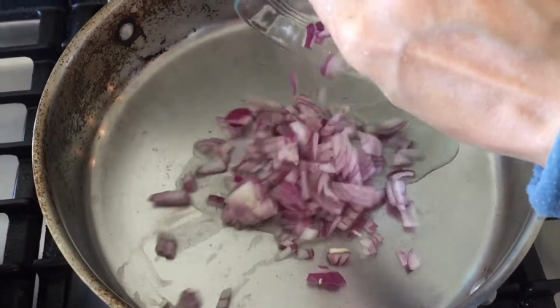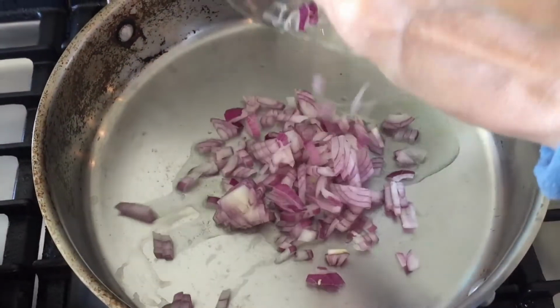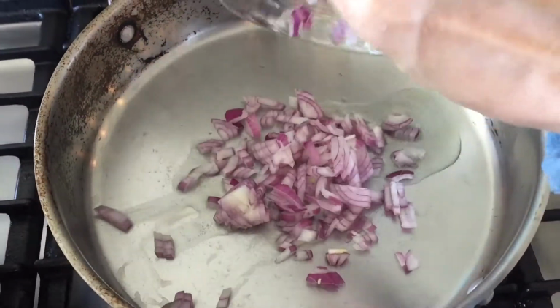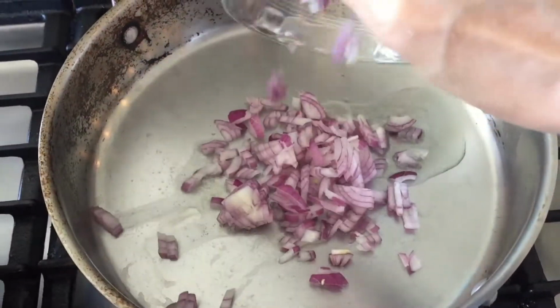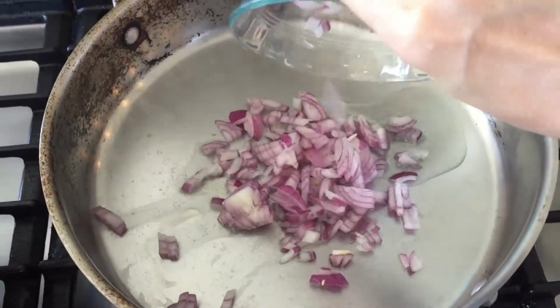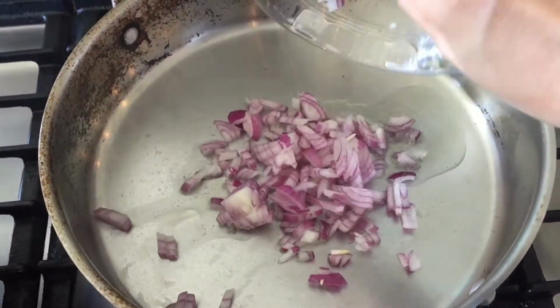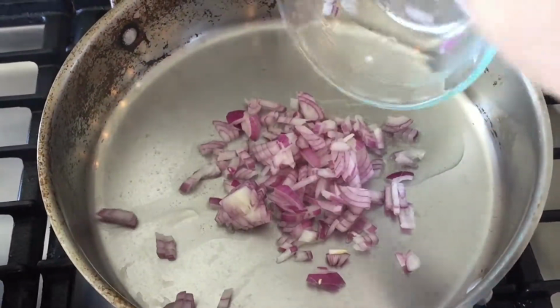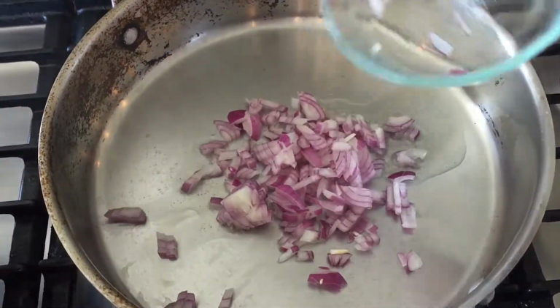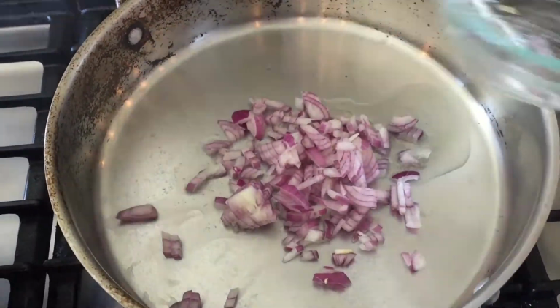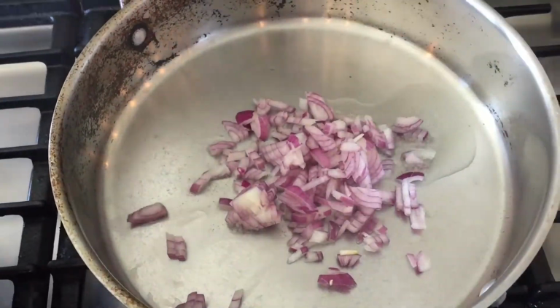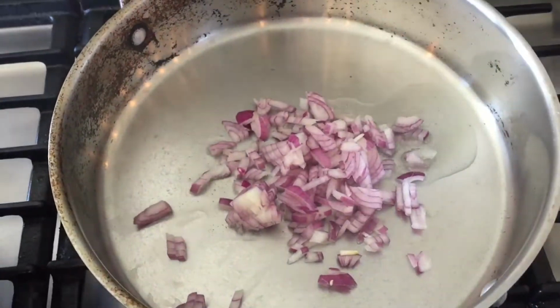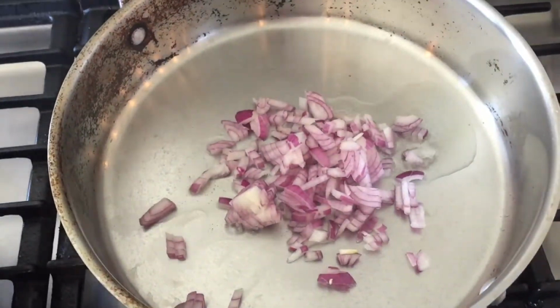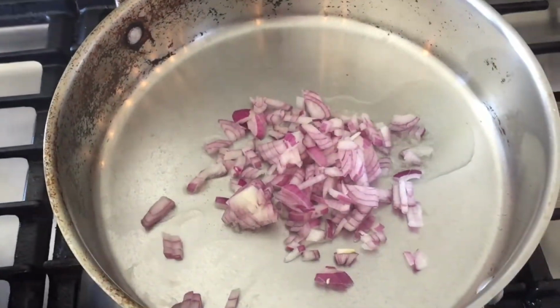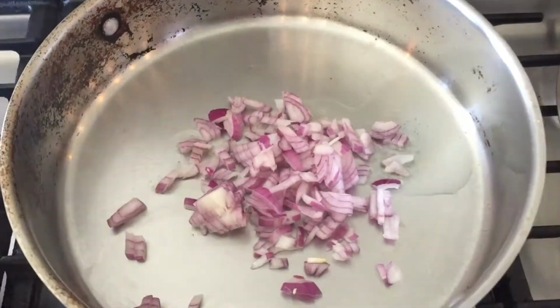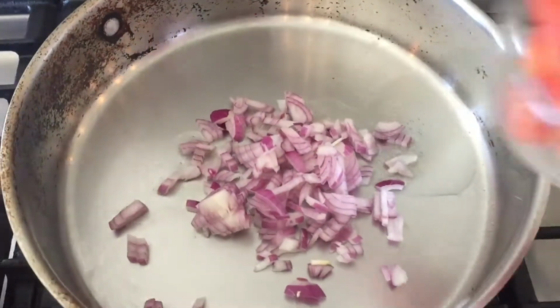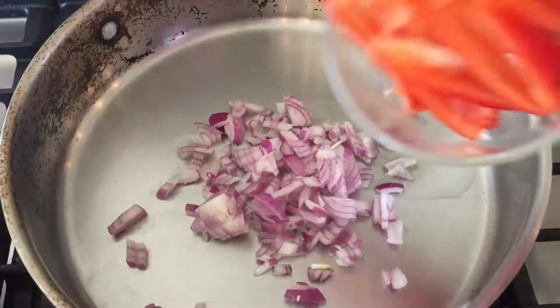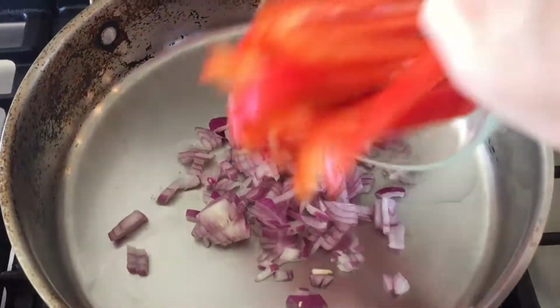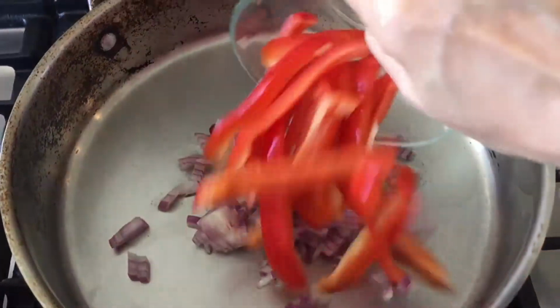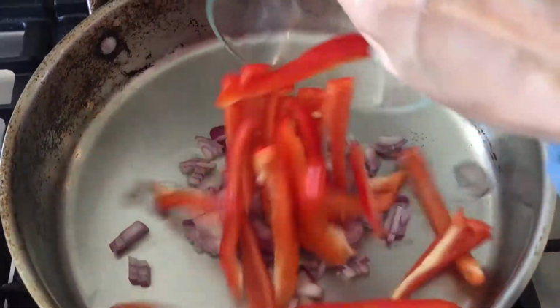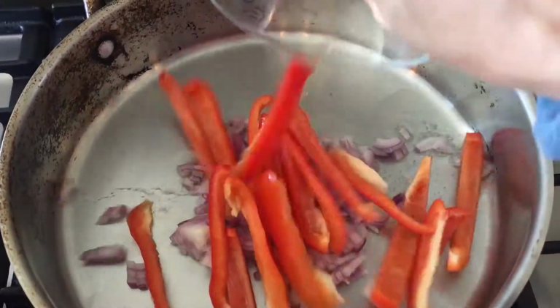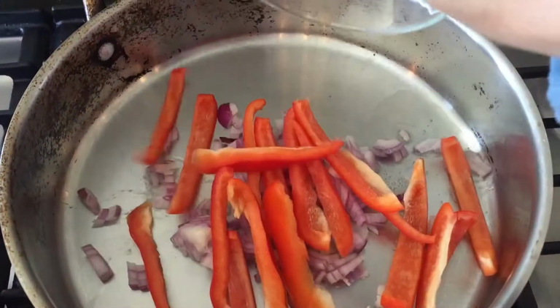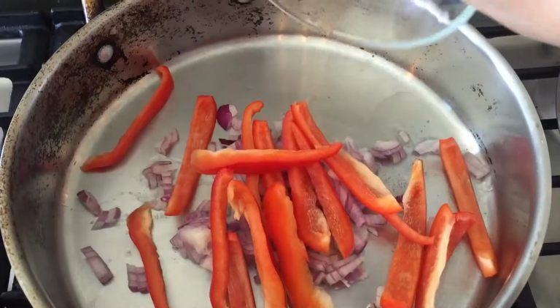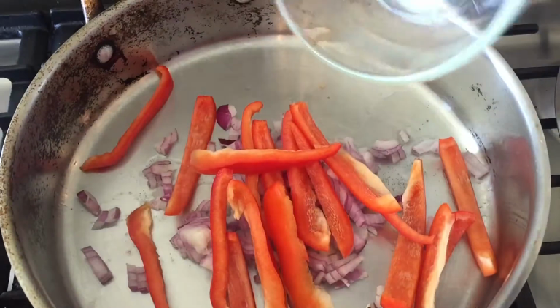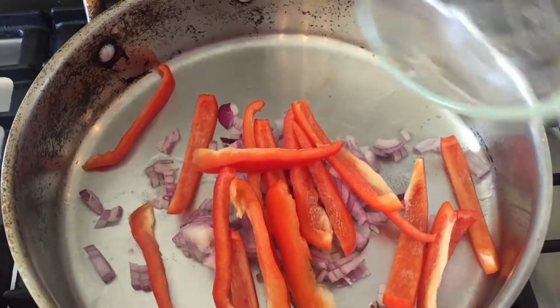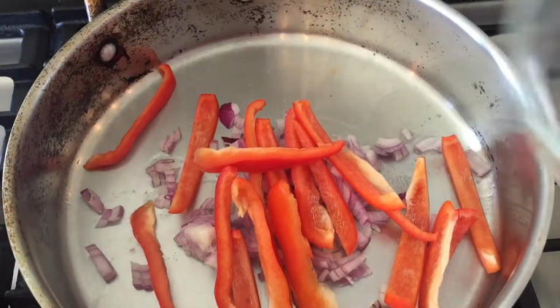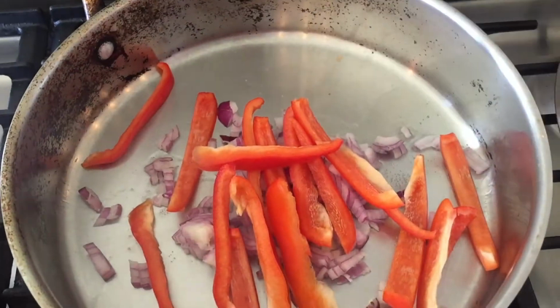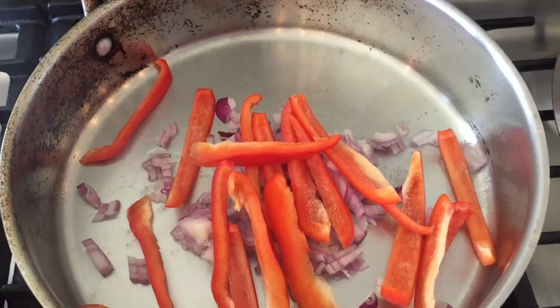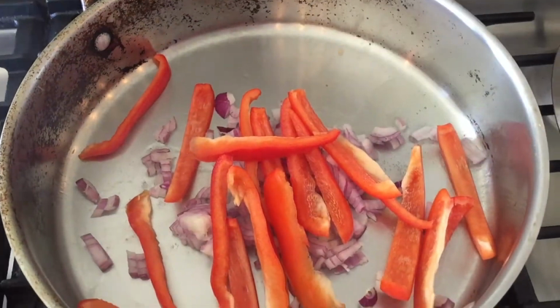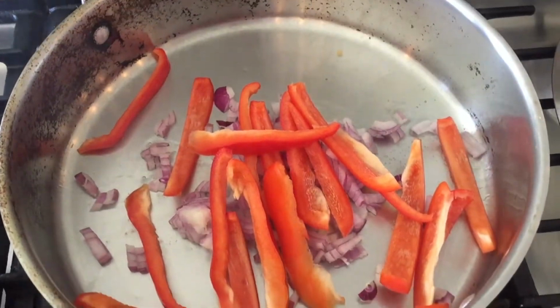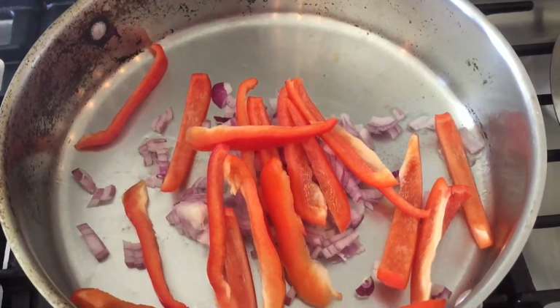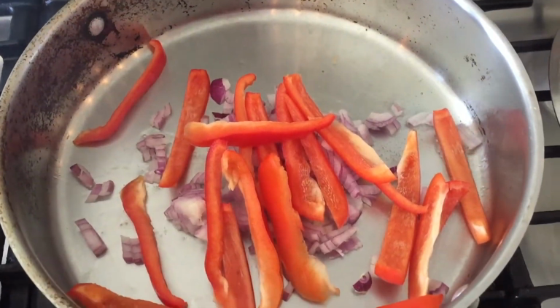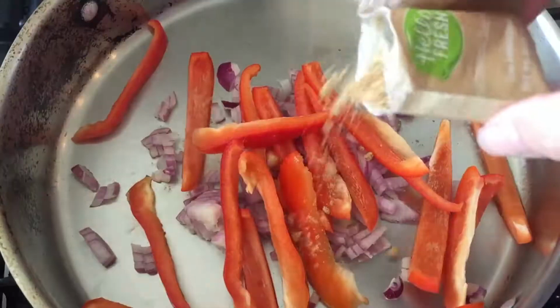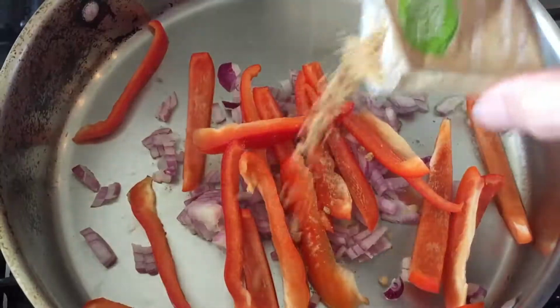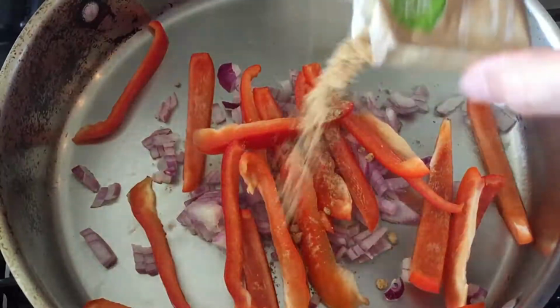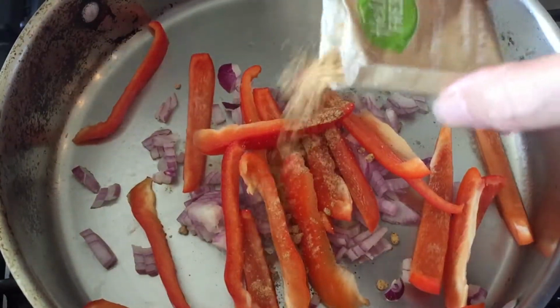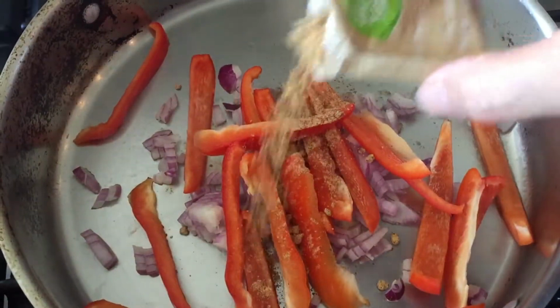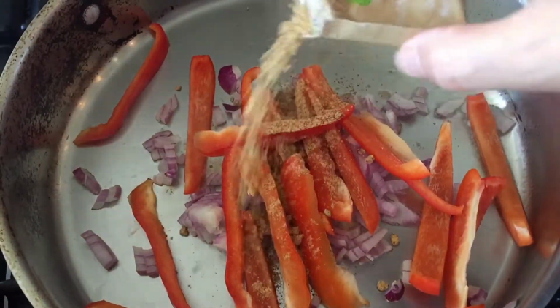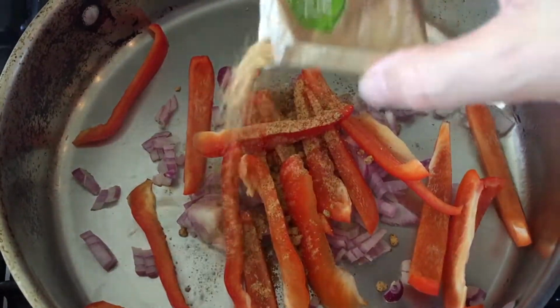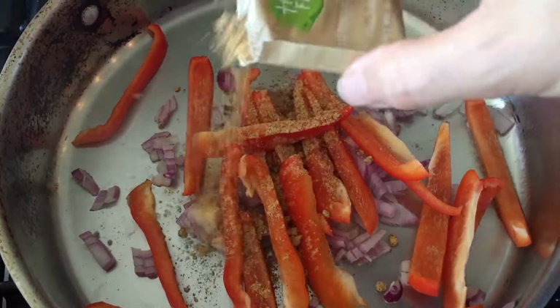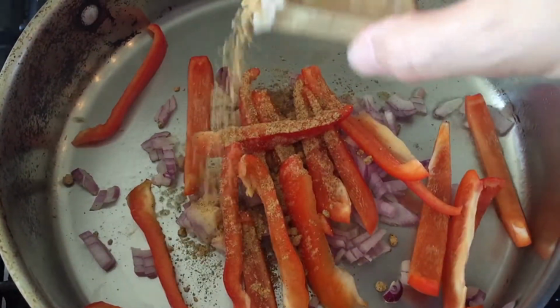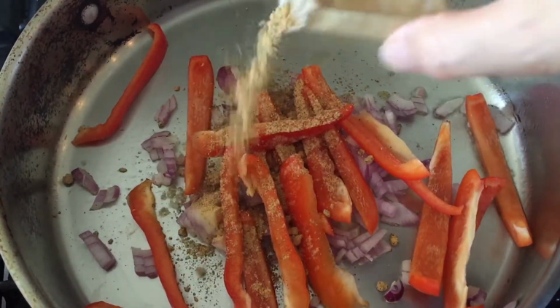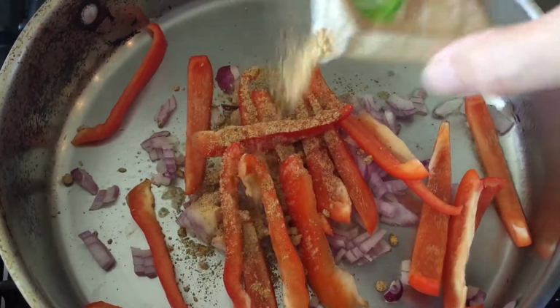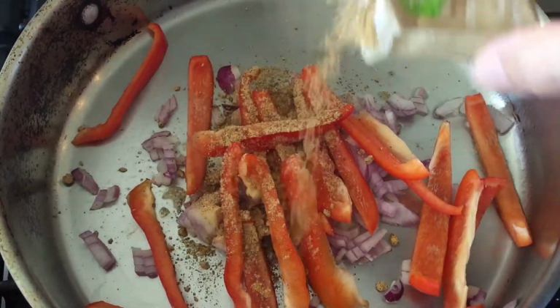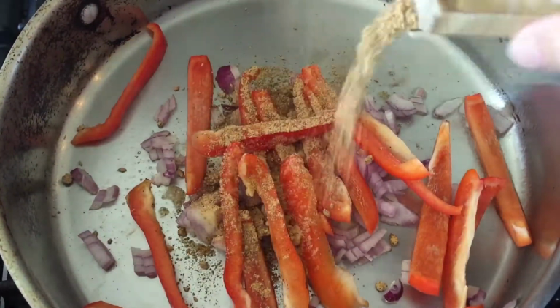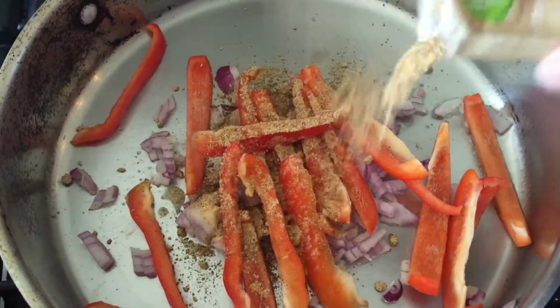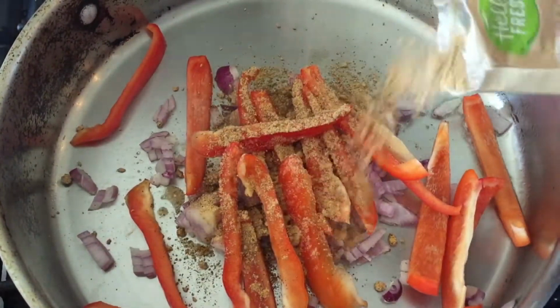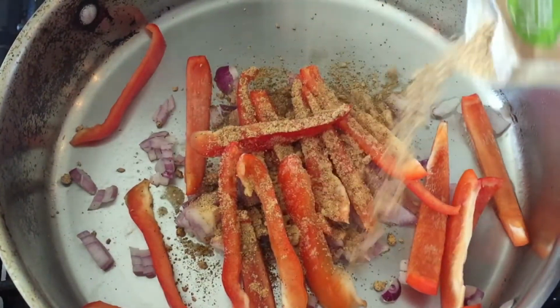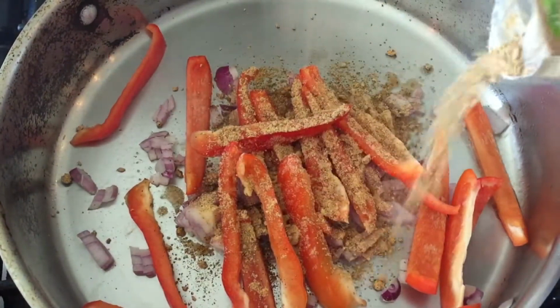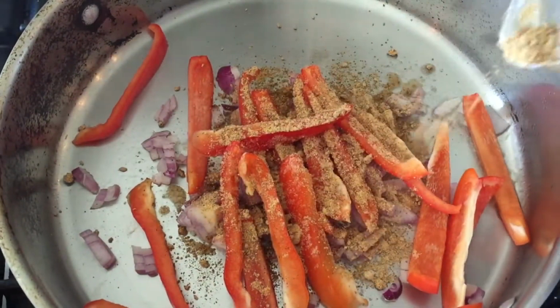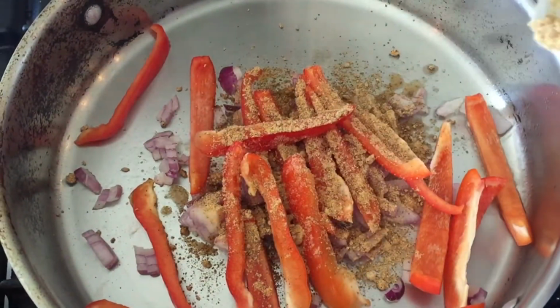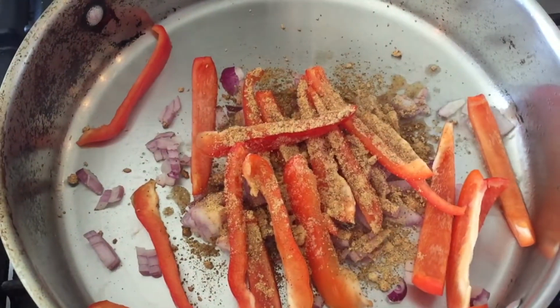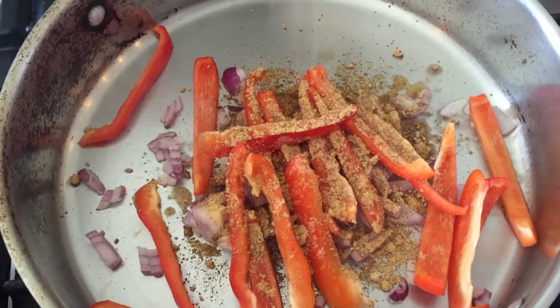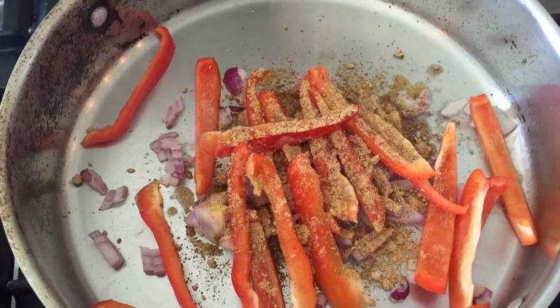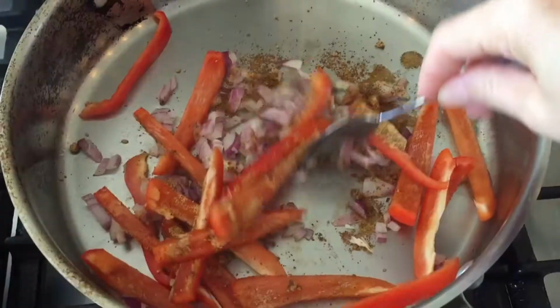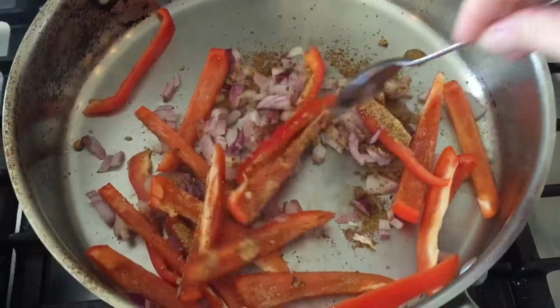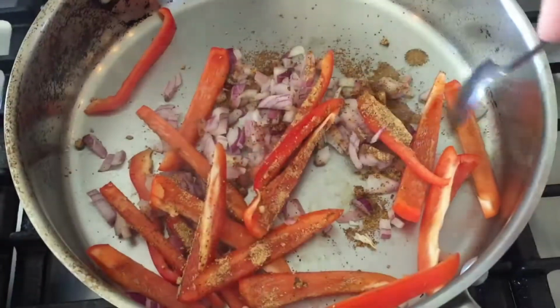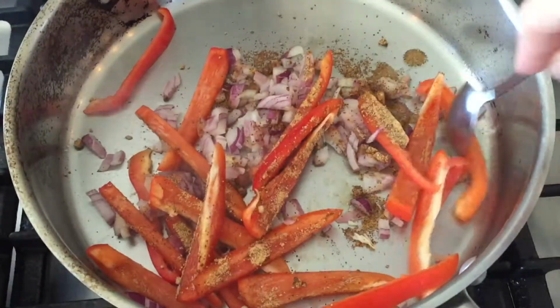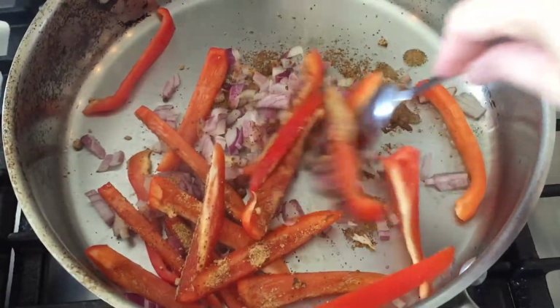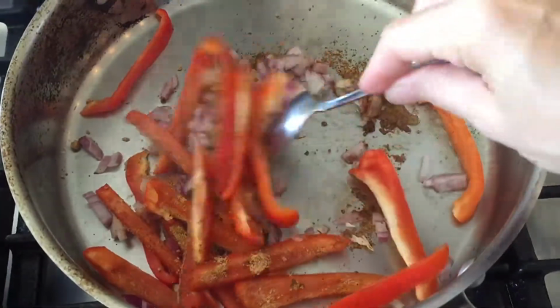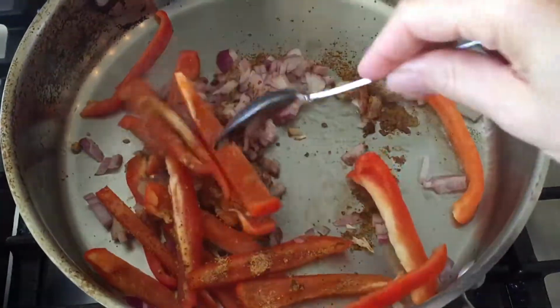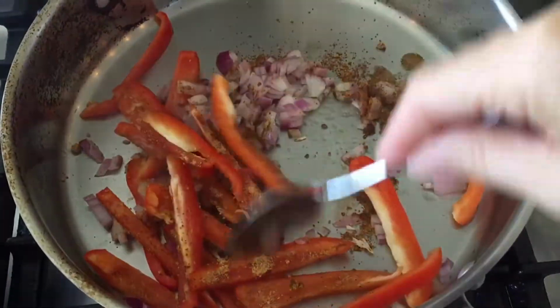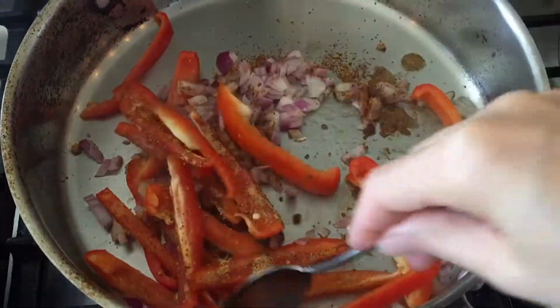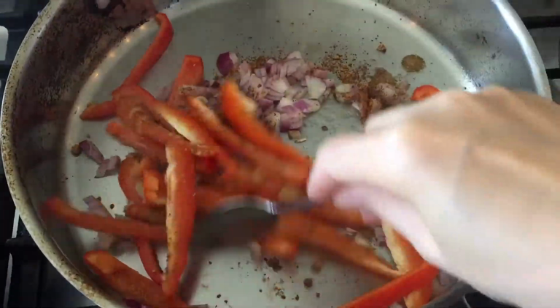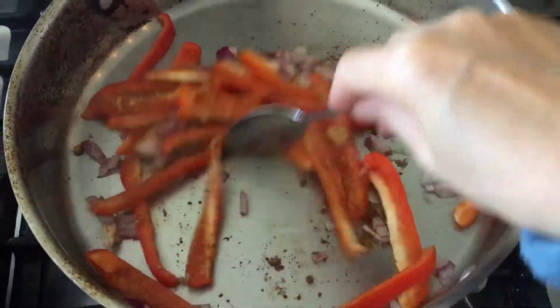We're going to sauté the red onions and the red bell peppers with a little bit of oil and part of the seasoning pack that comes in this kit.